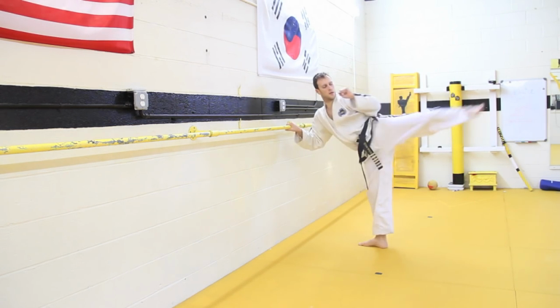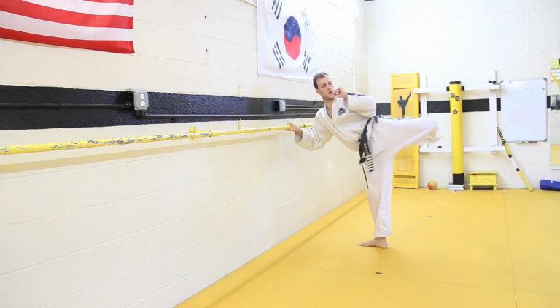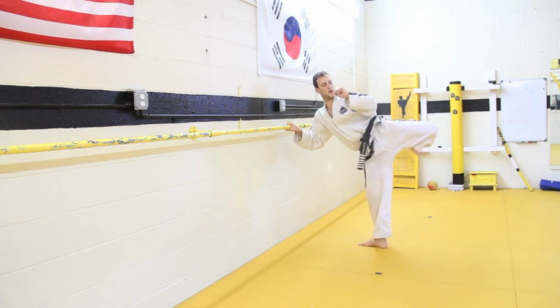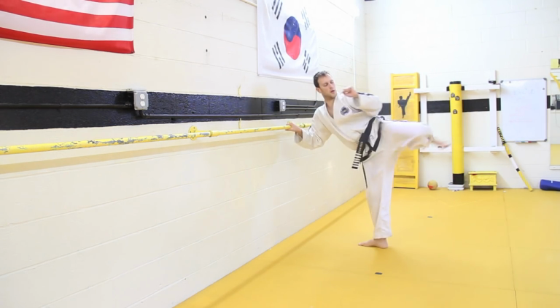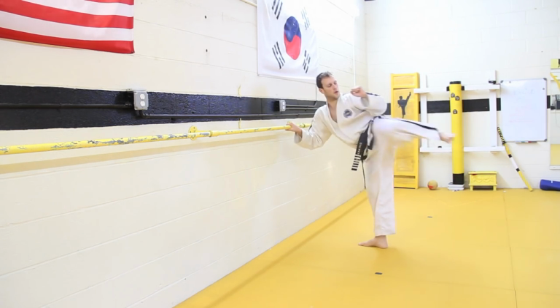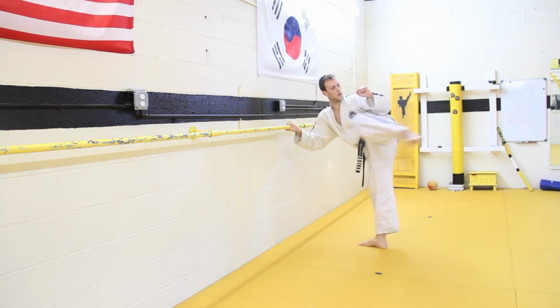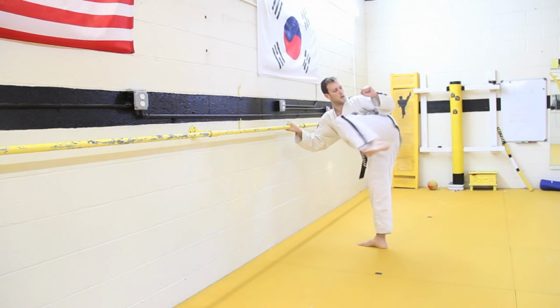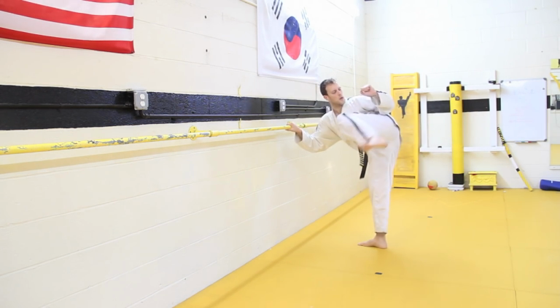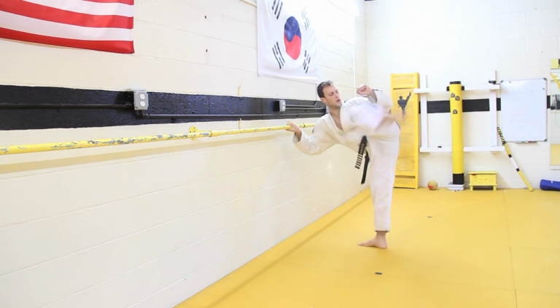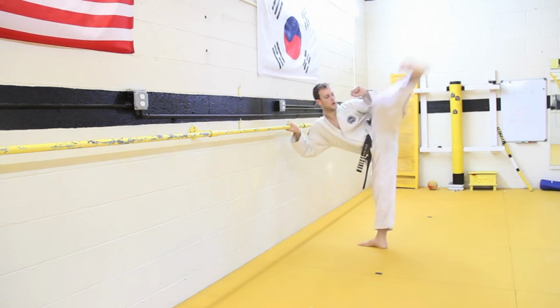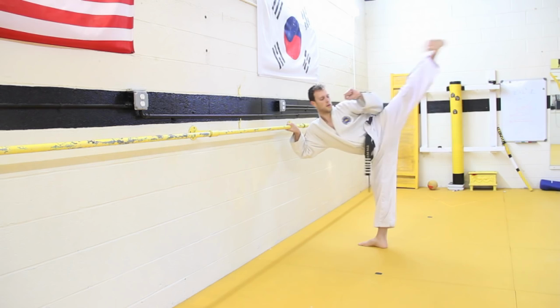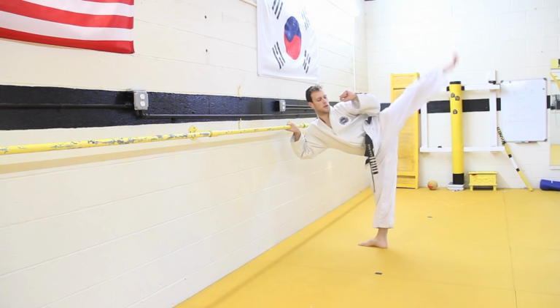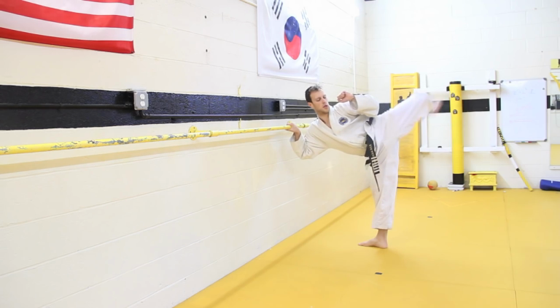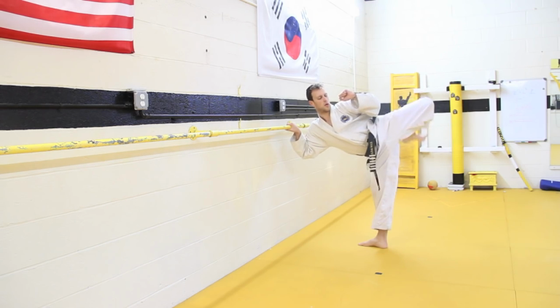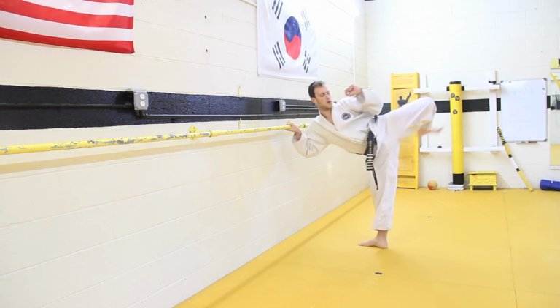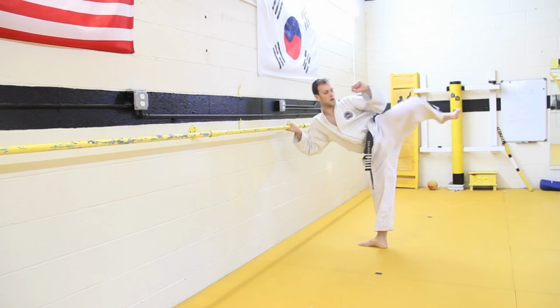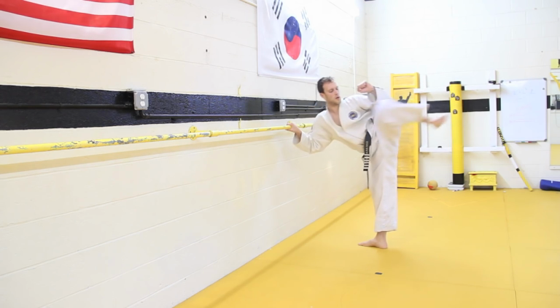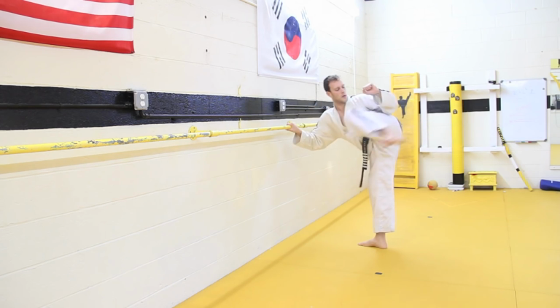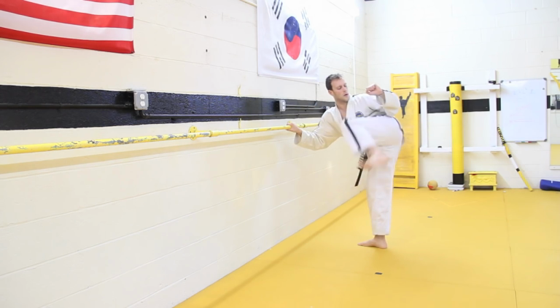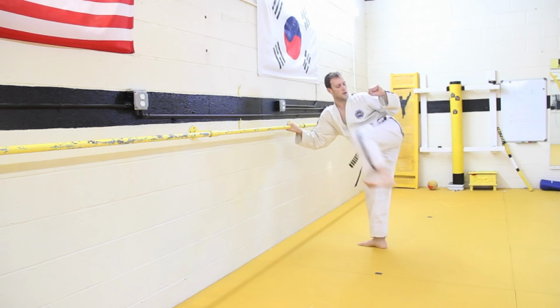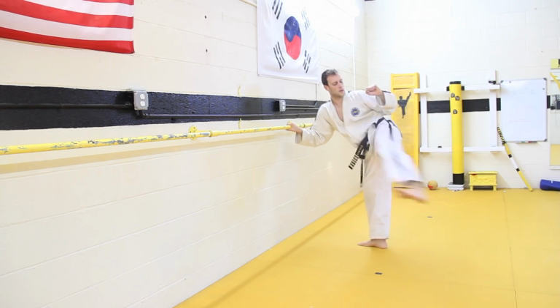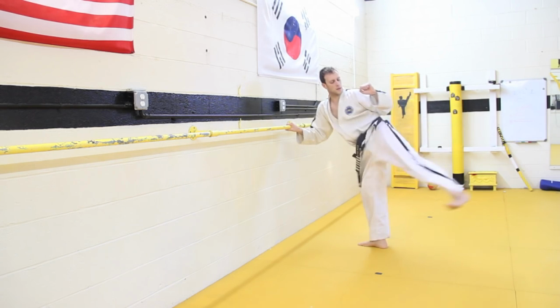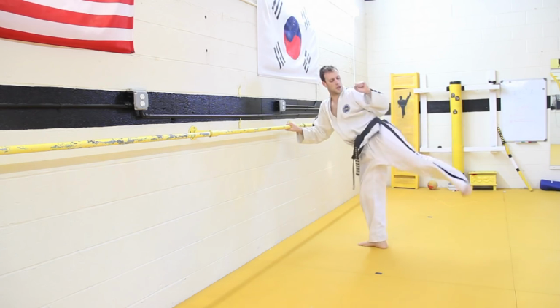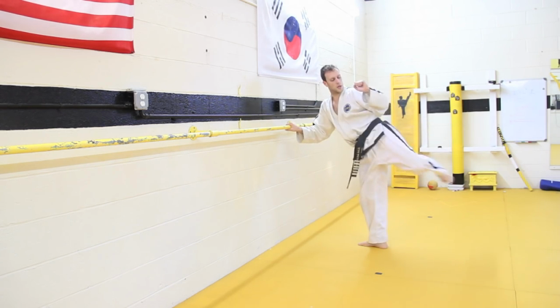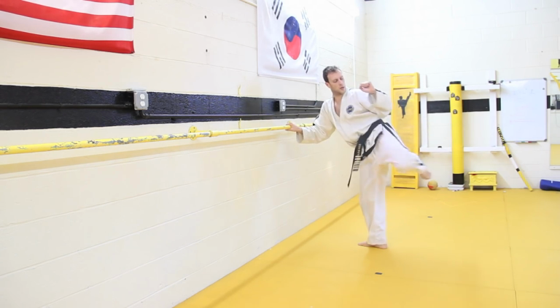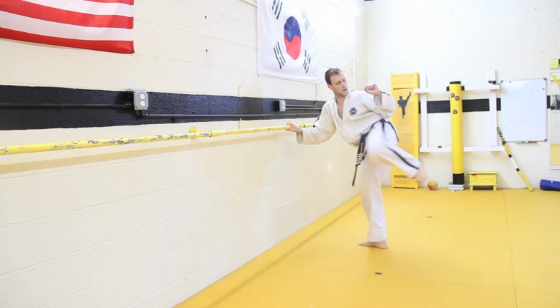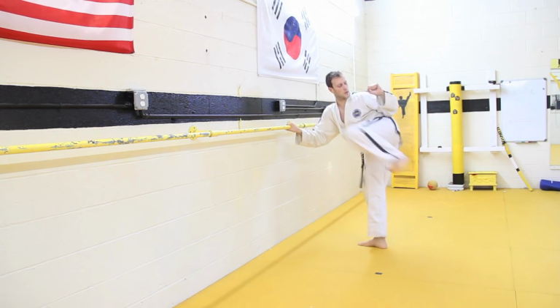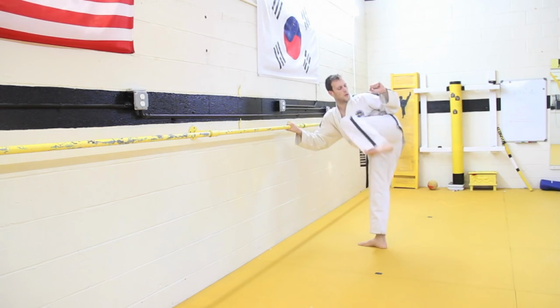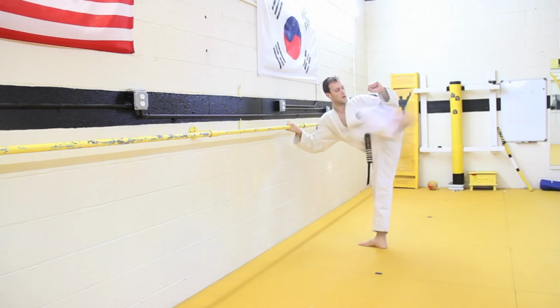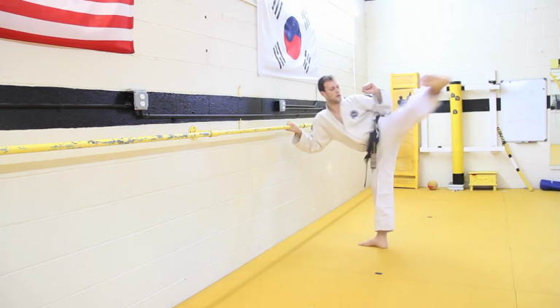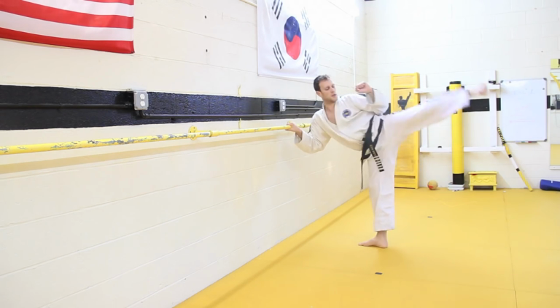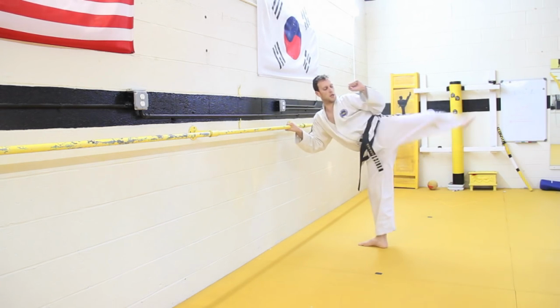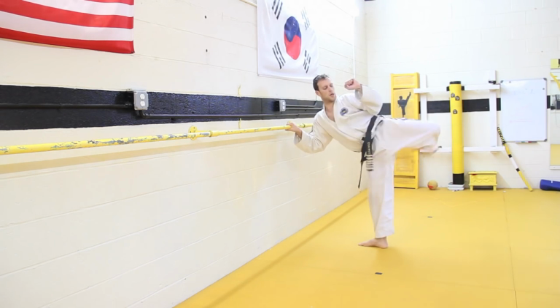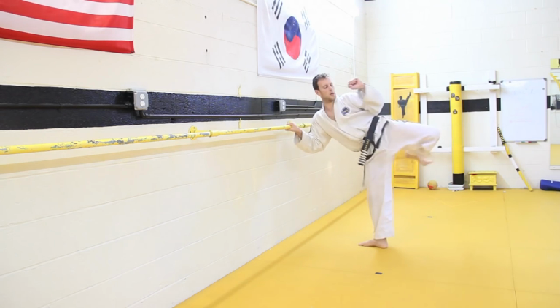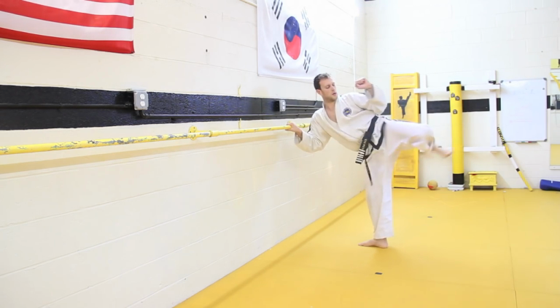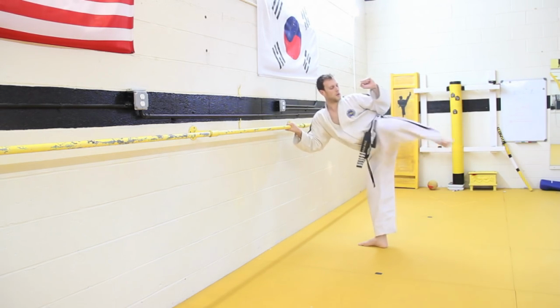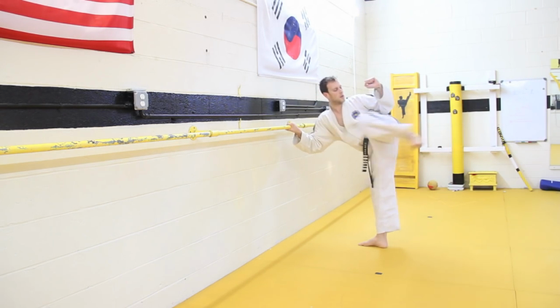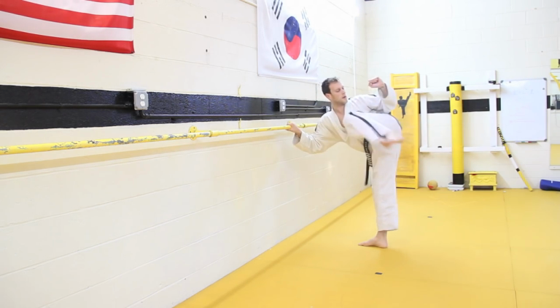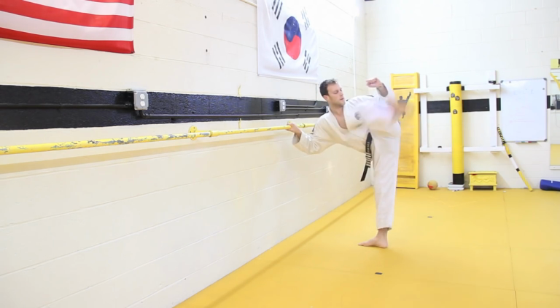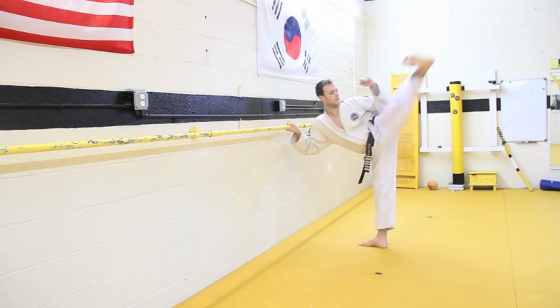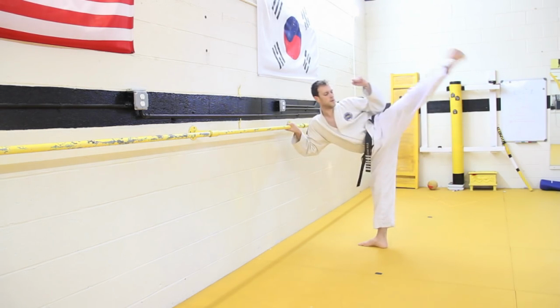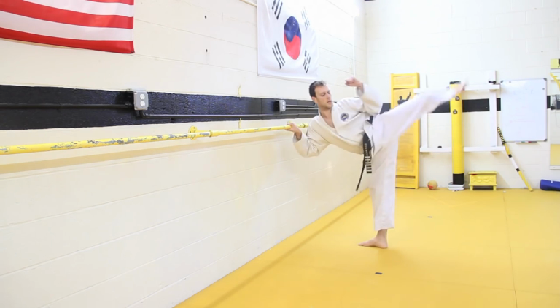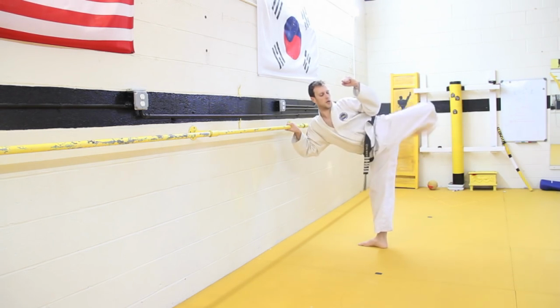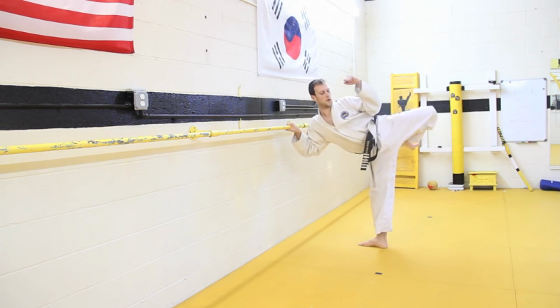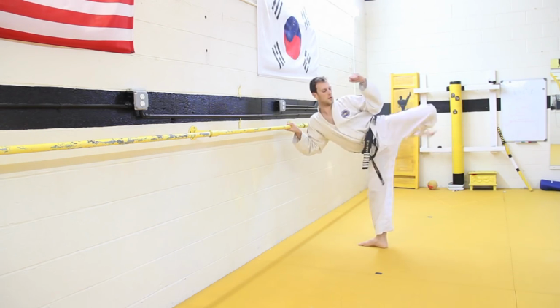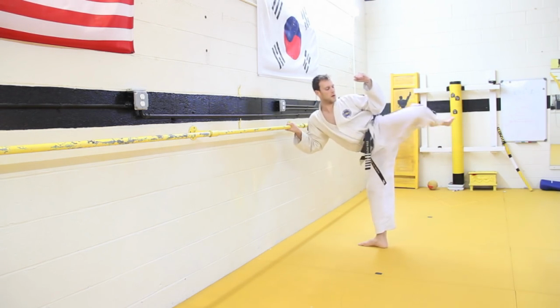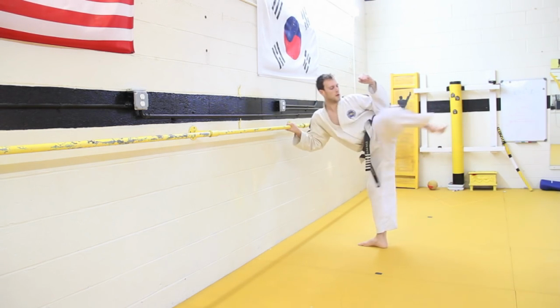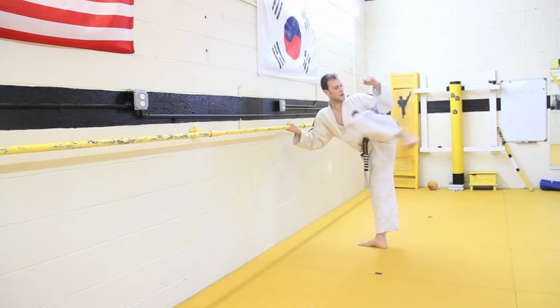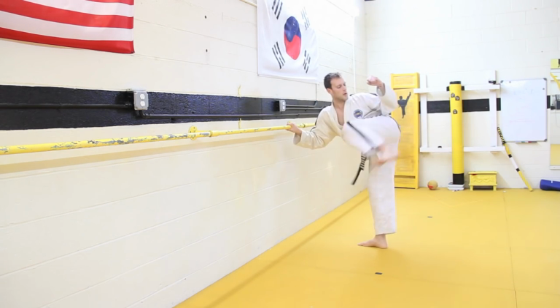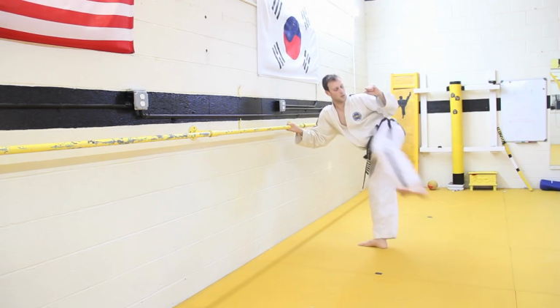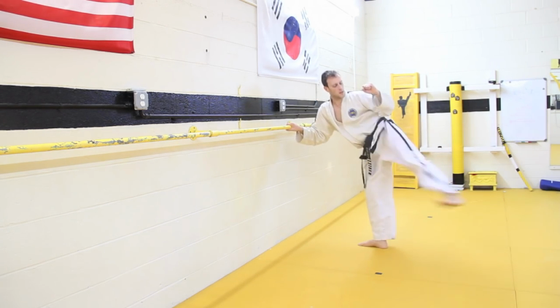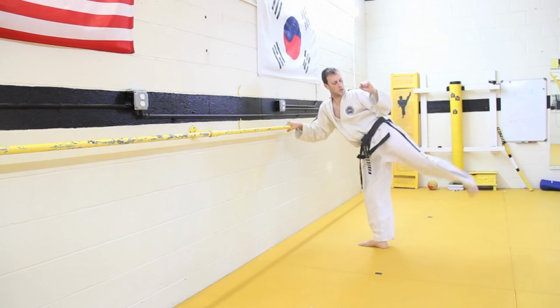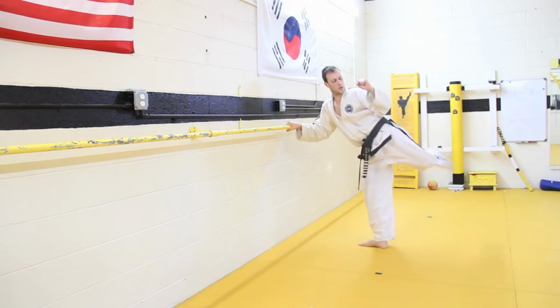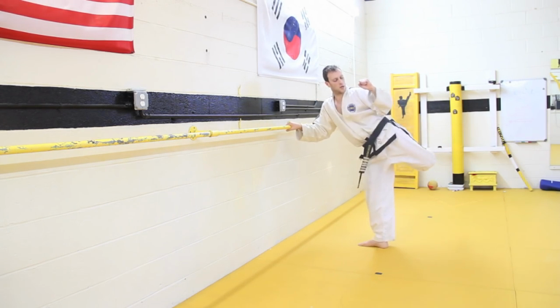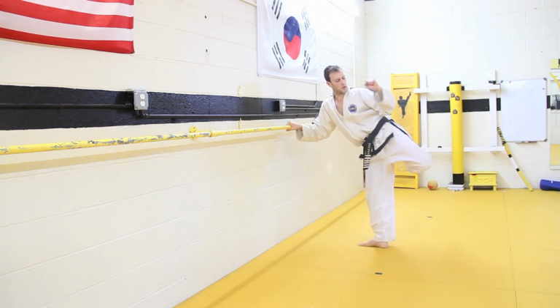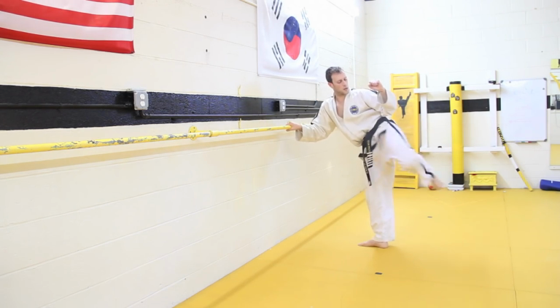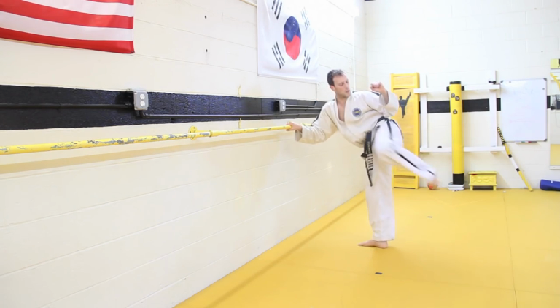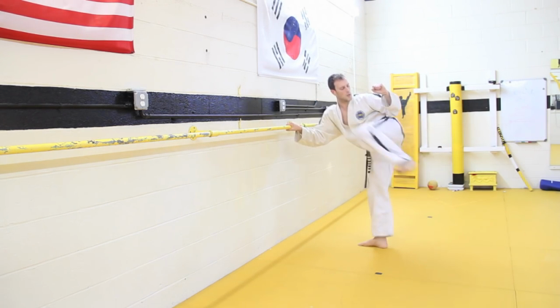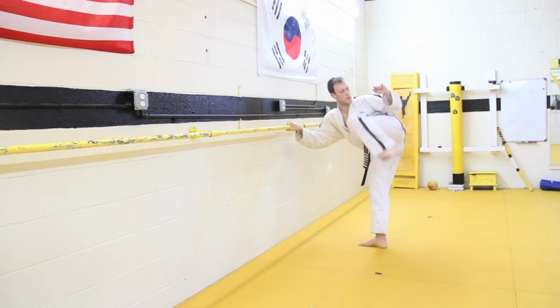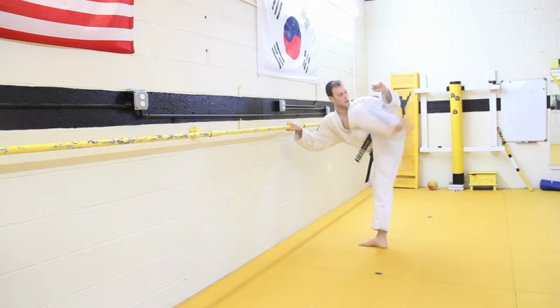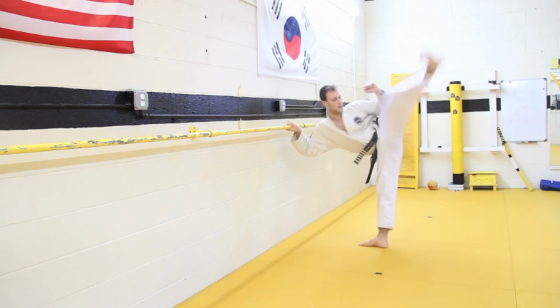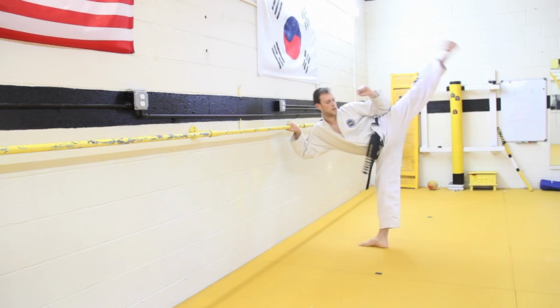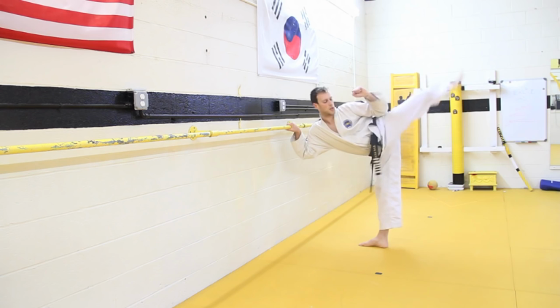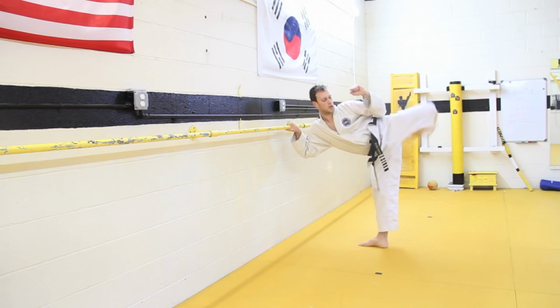Then you can change it up if you wanted to. You could do three low, middle, high — then three high, middle, low. Then round kick, same thing.